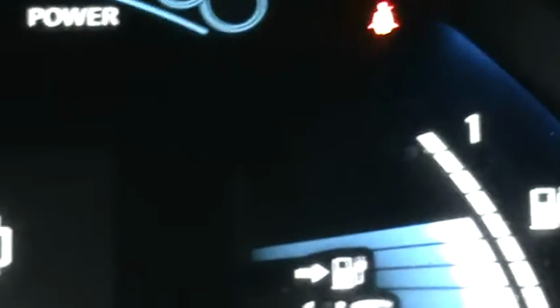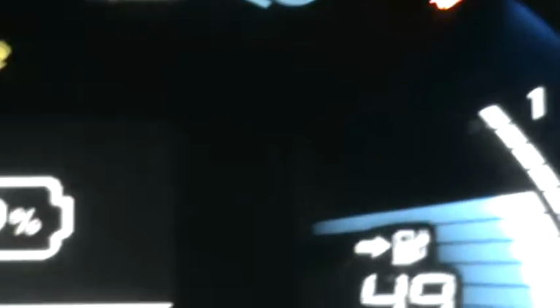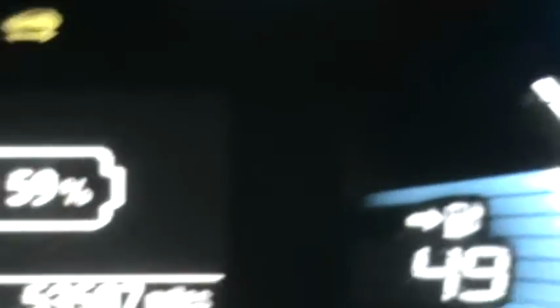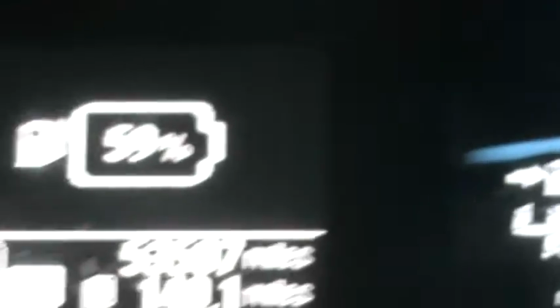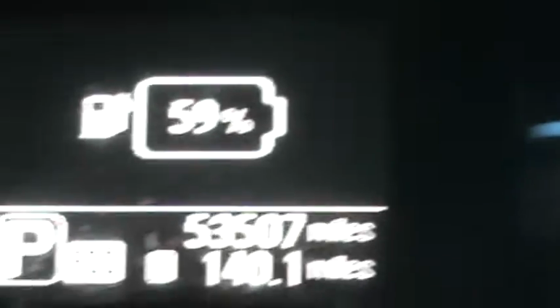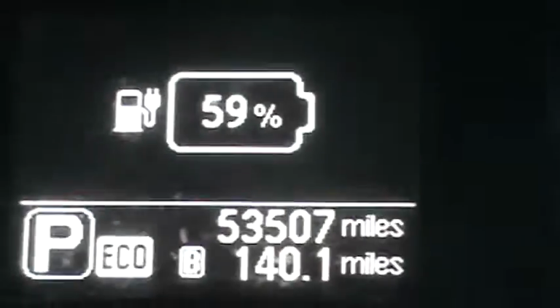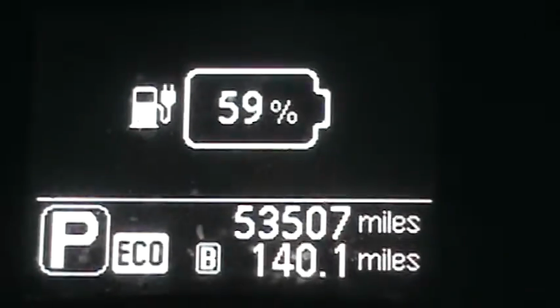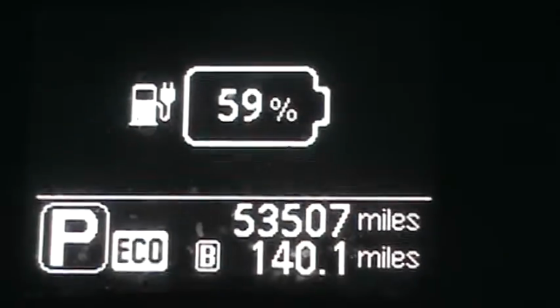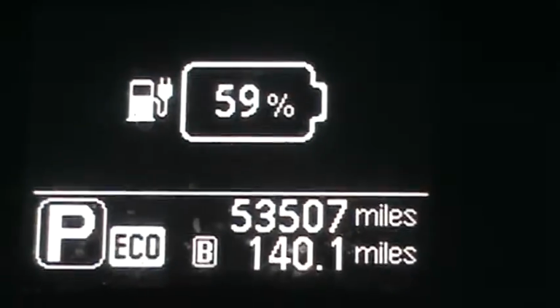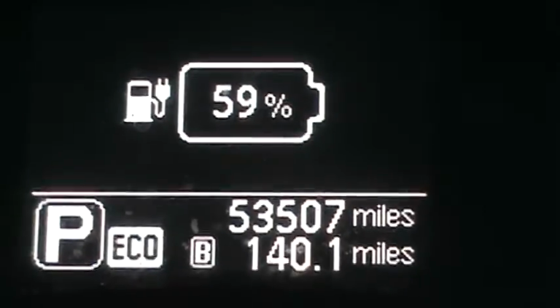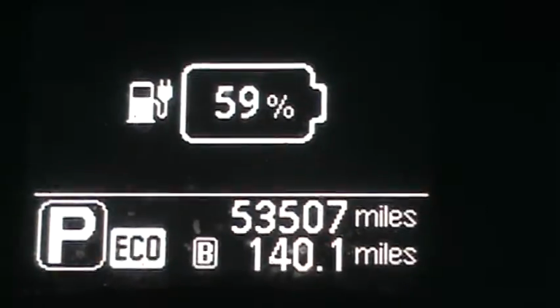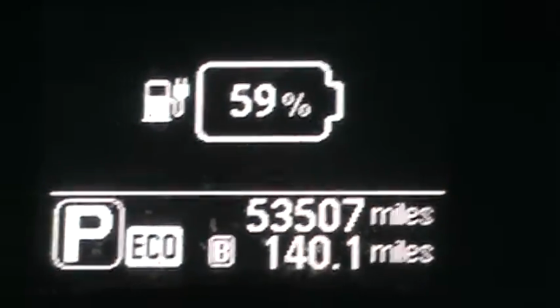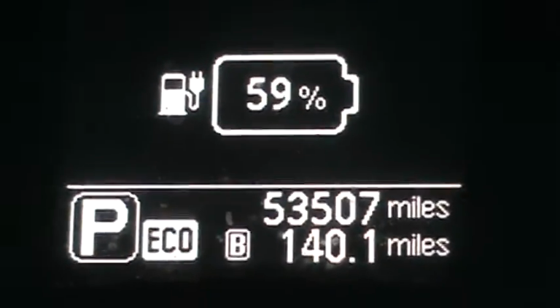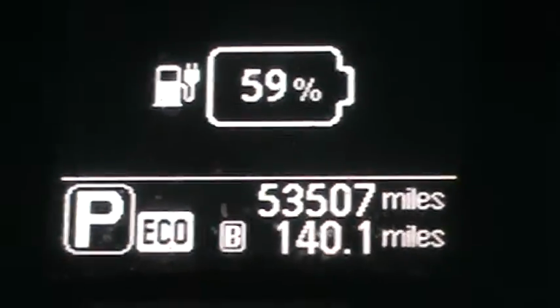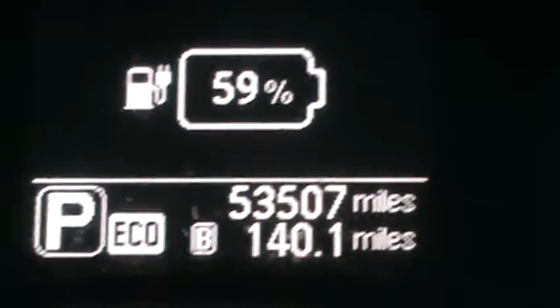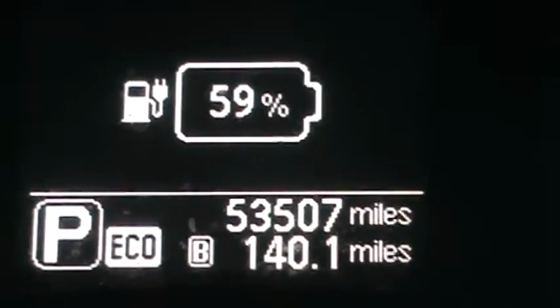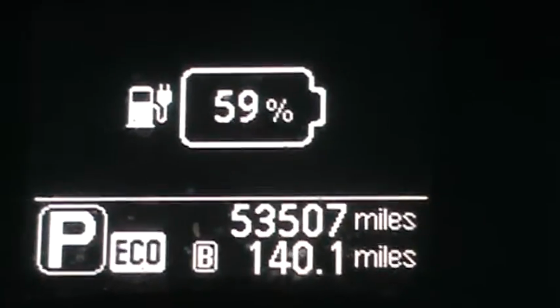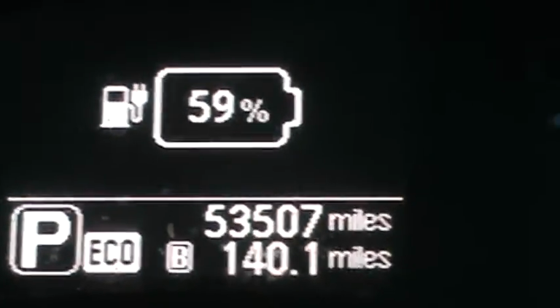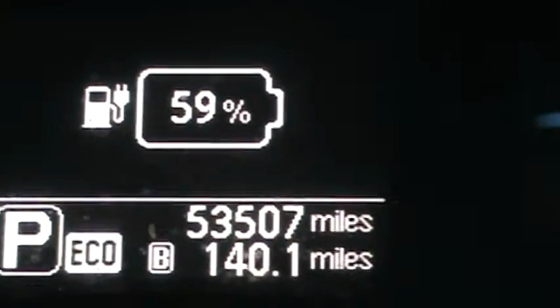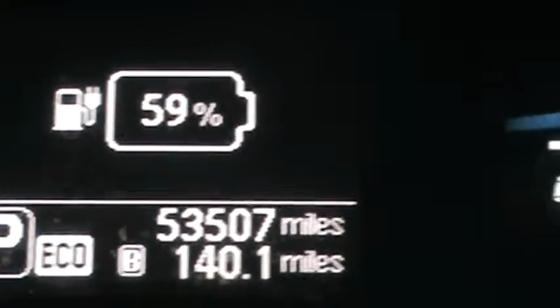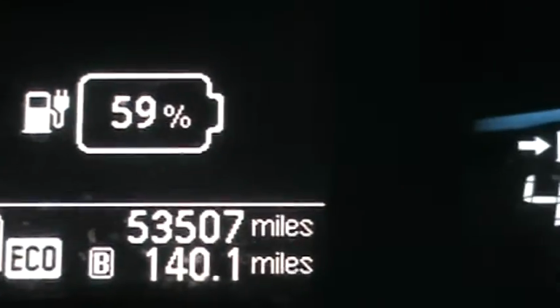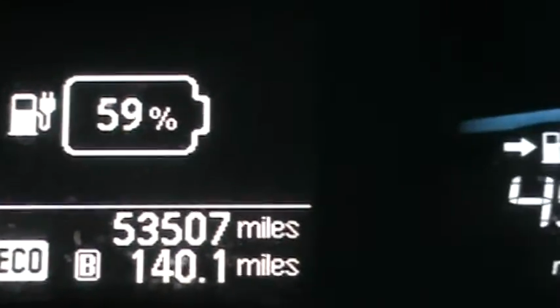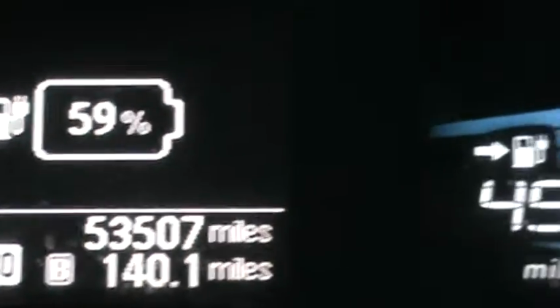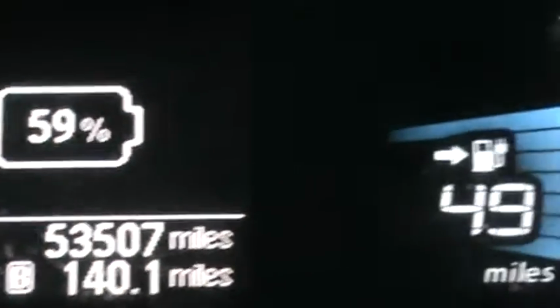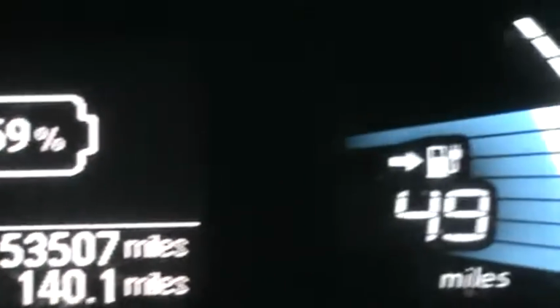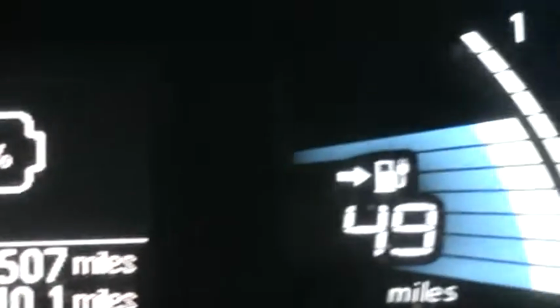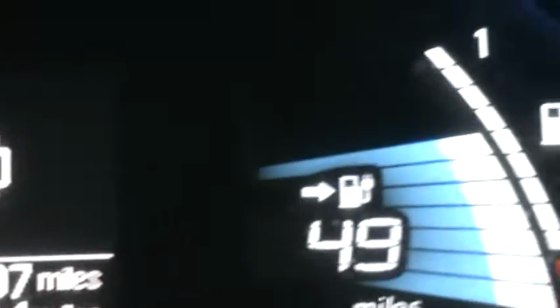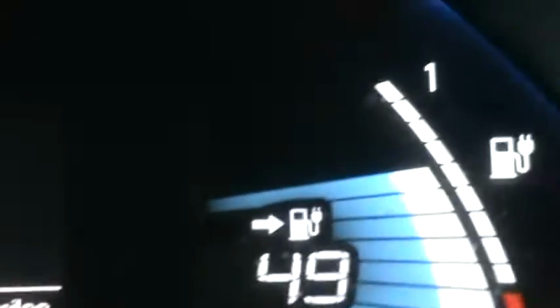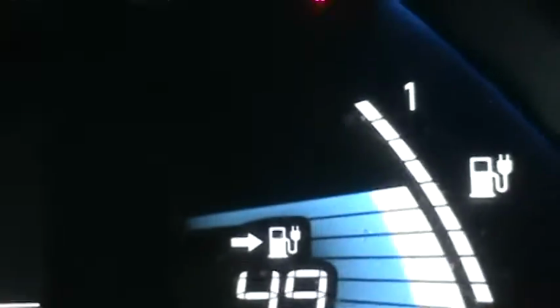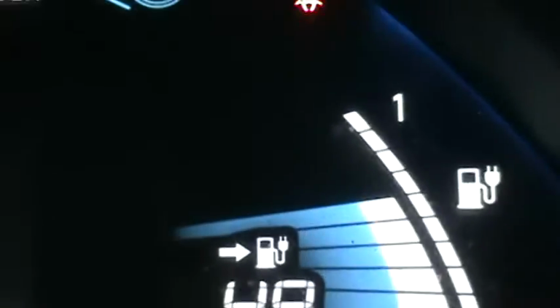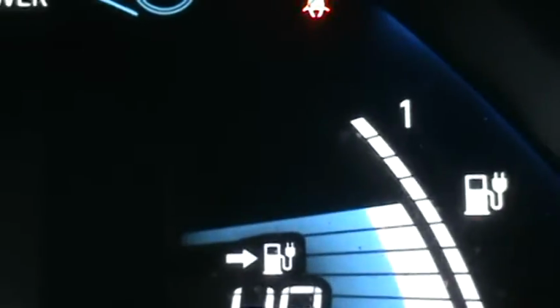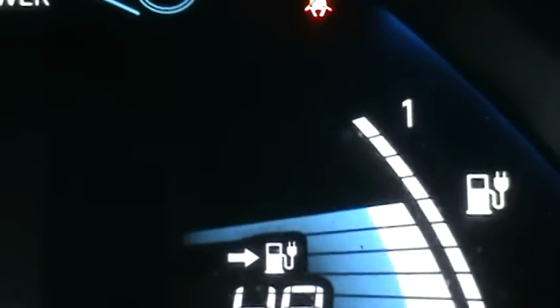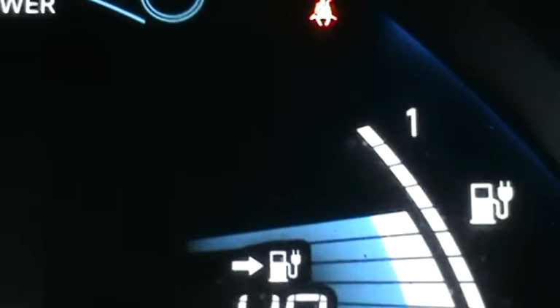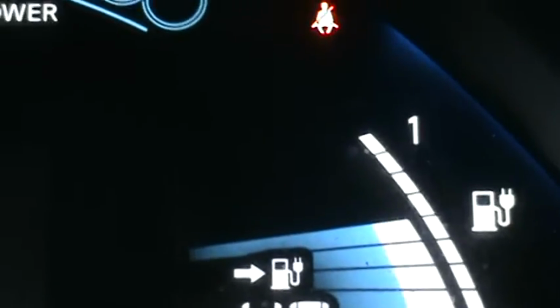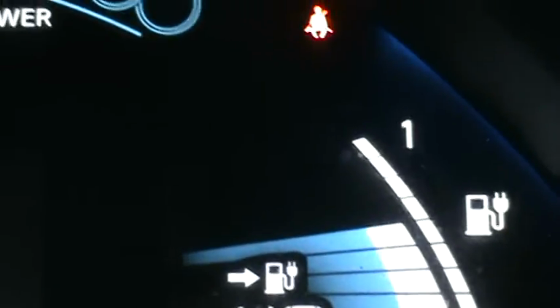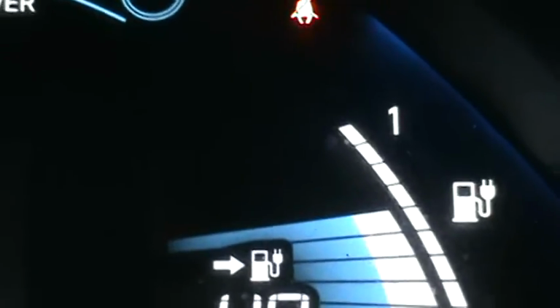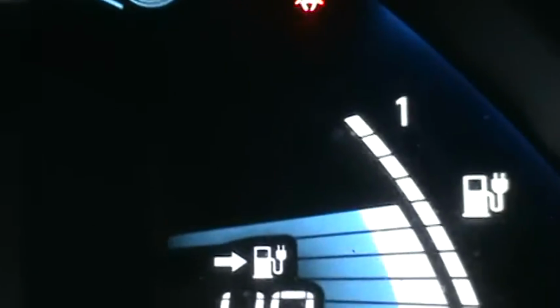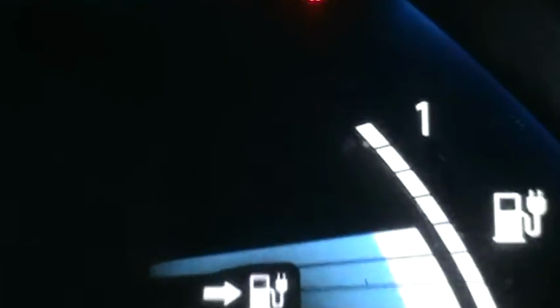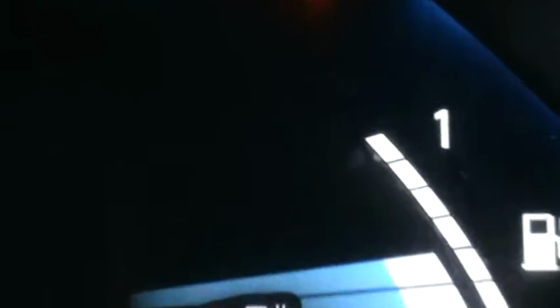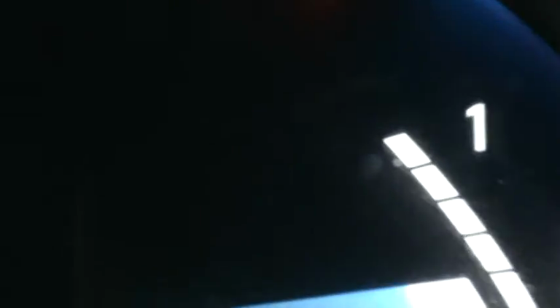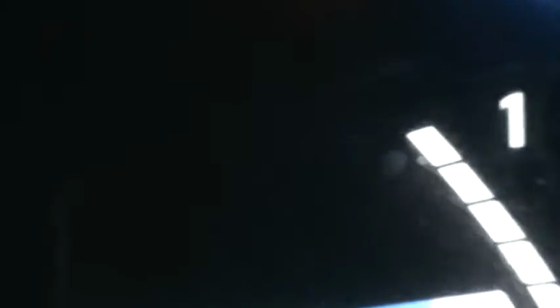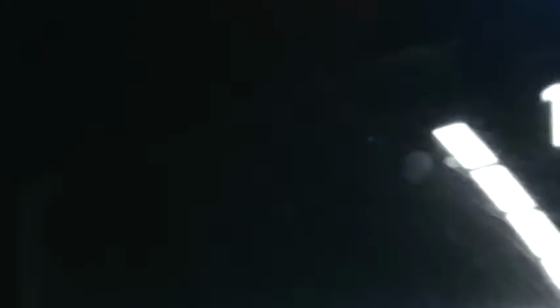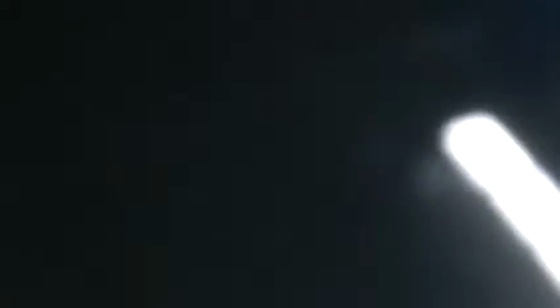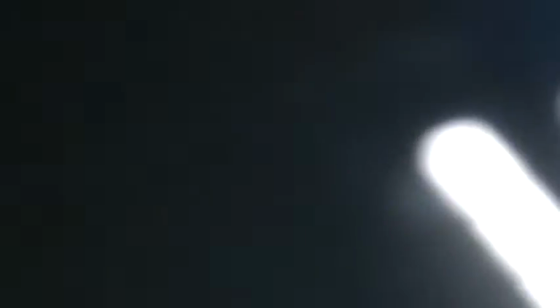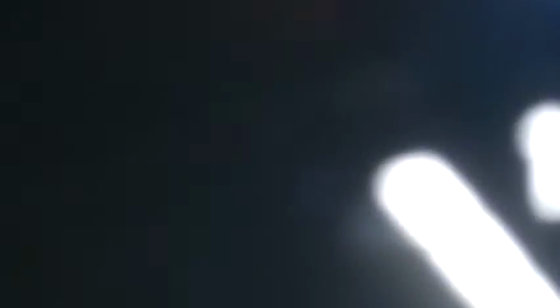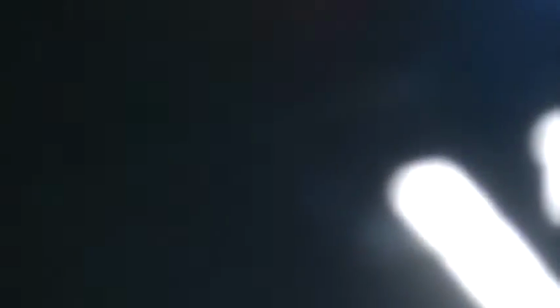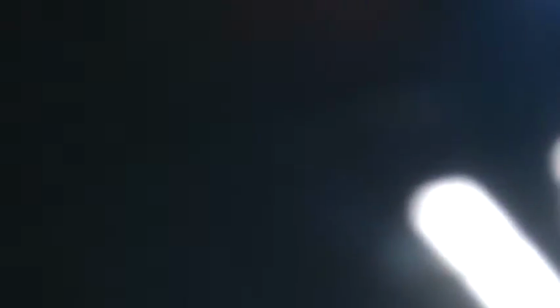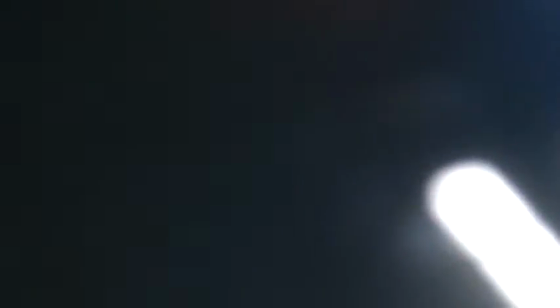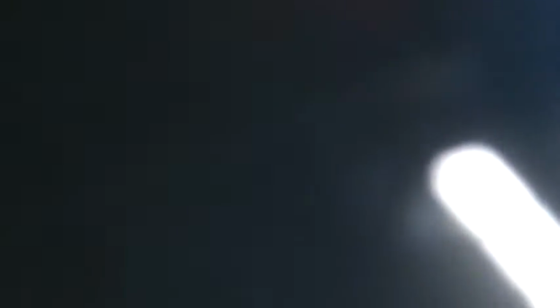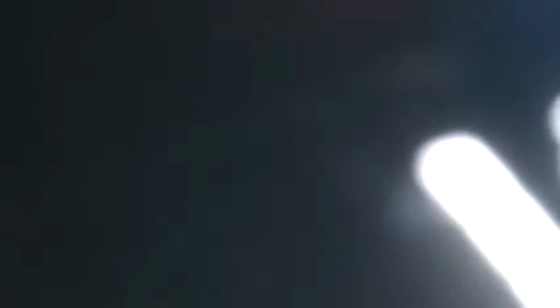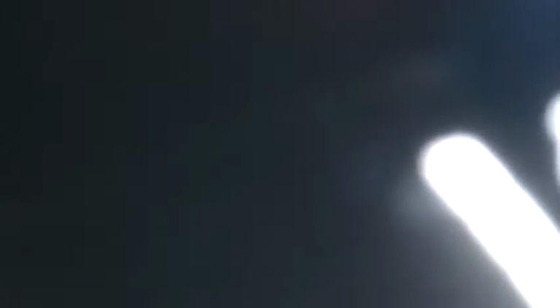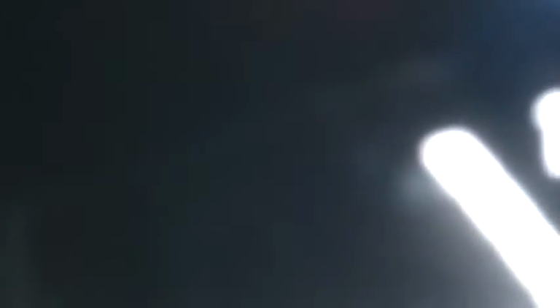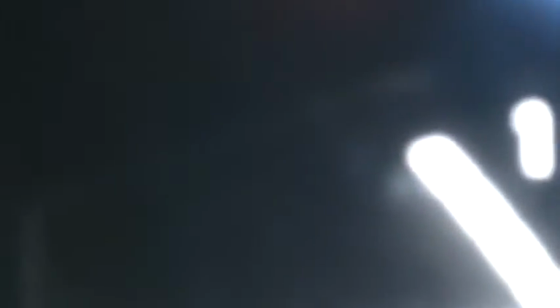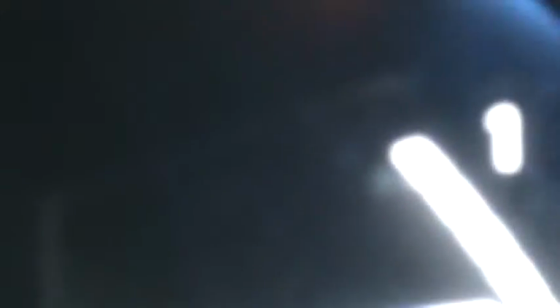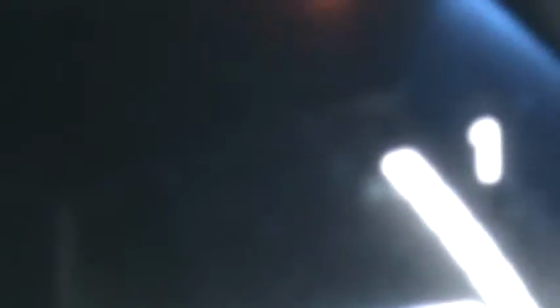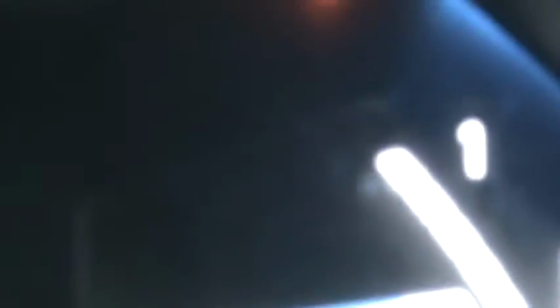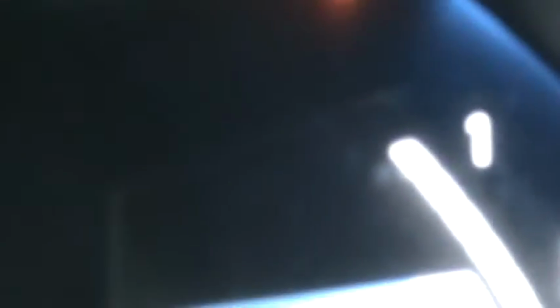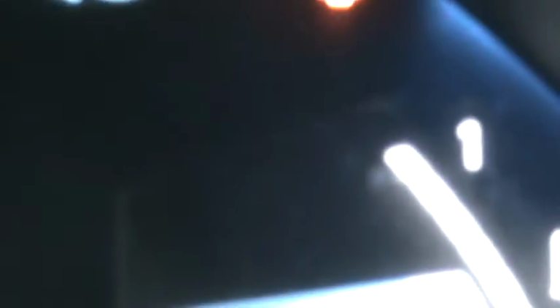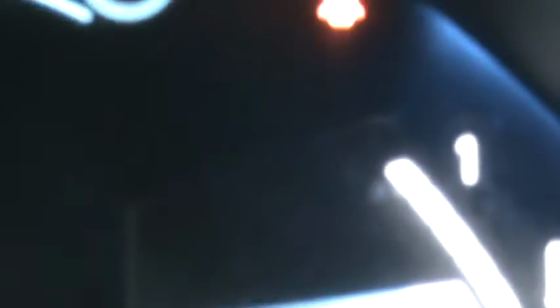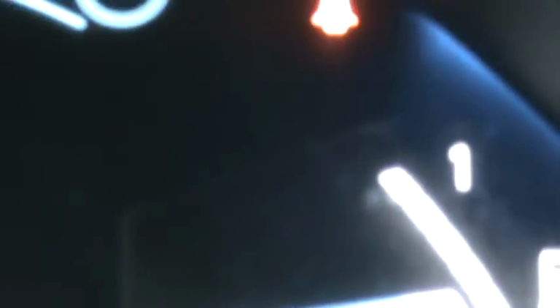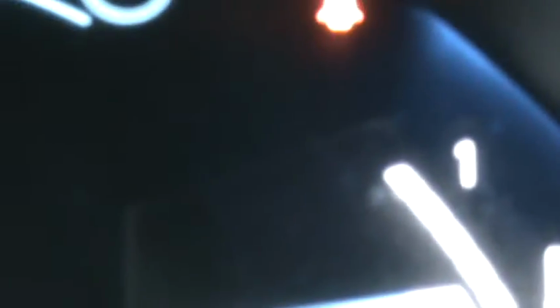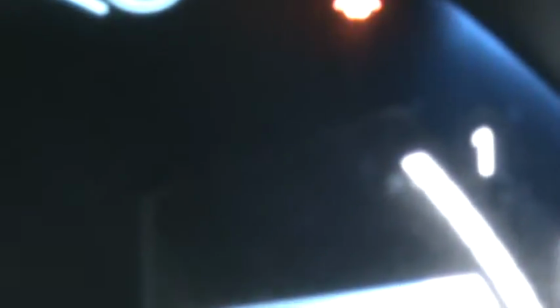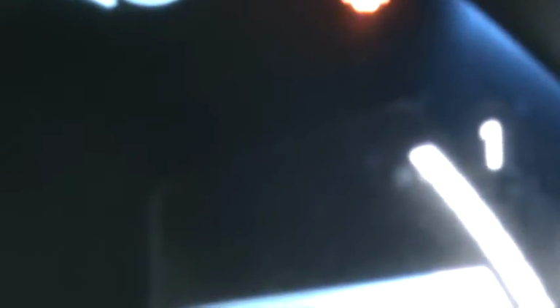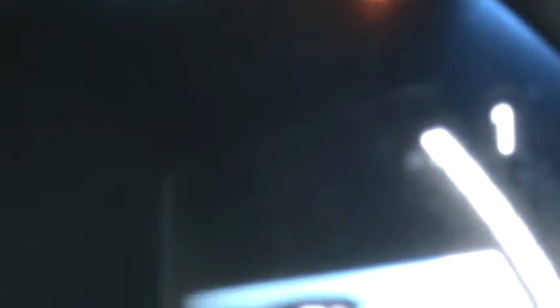I bought it with 17,000 miles on it, so I've put a lot of miles on it. And in so many miles, I have actually lost one bar.